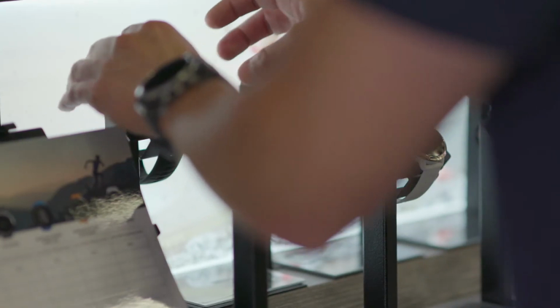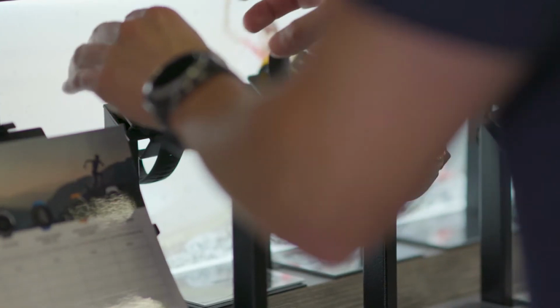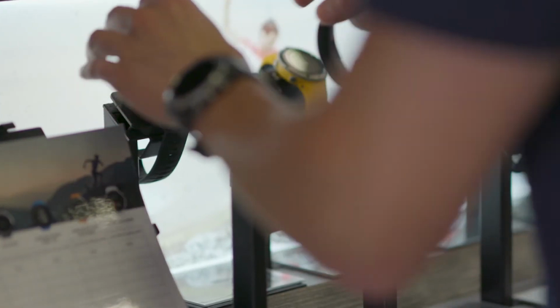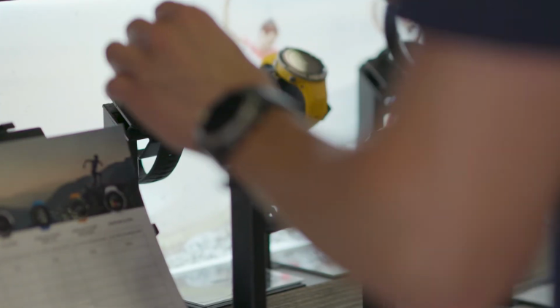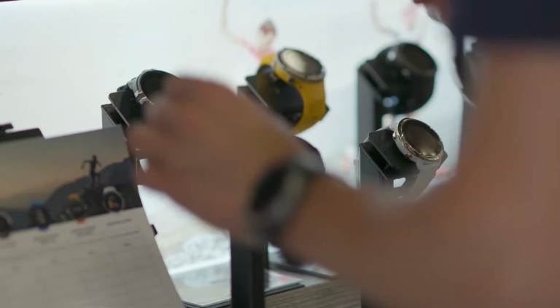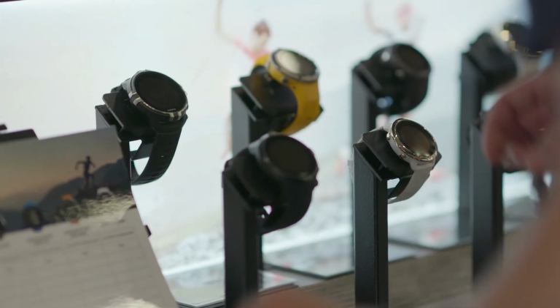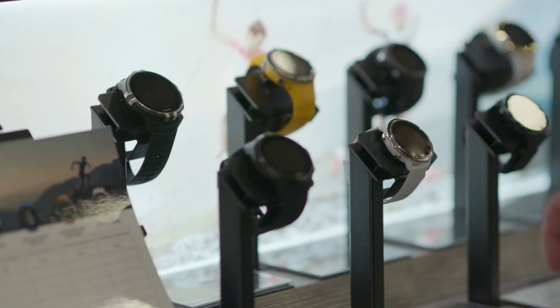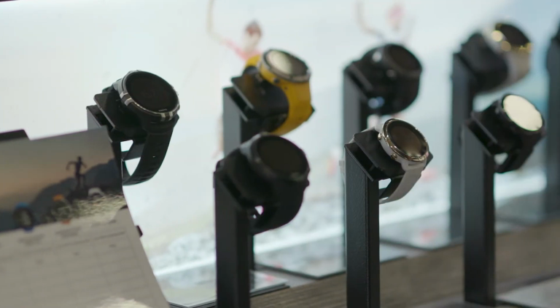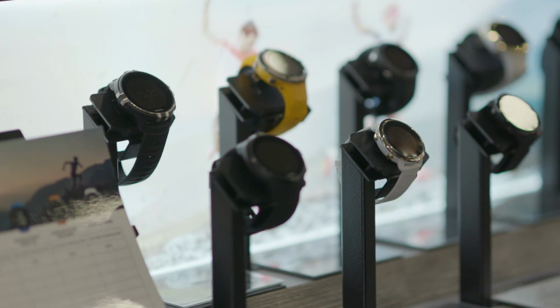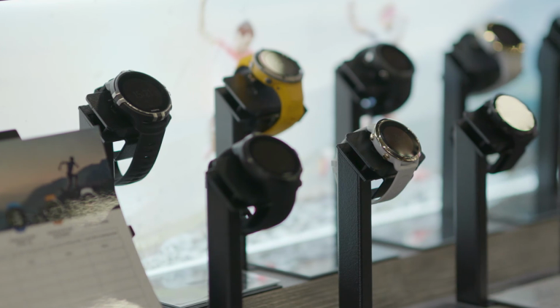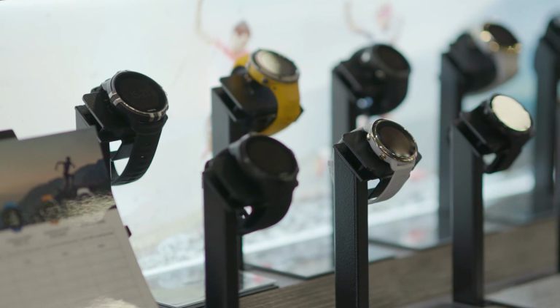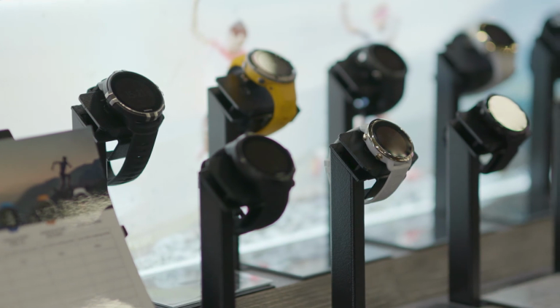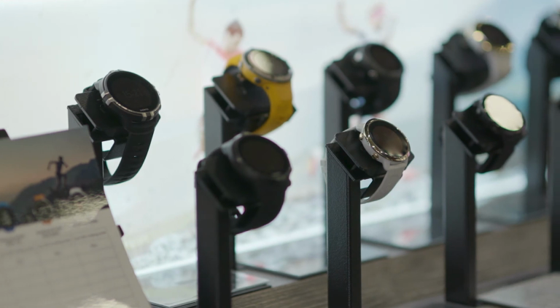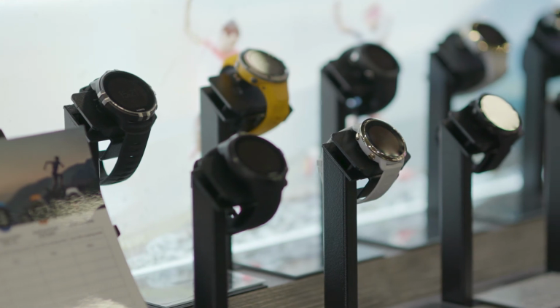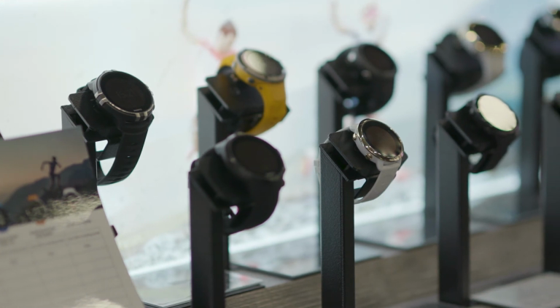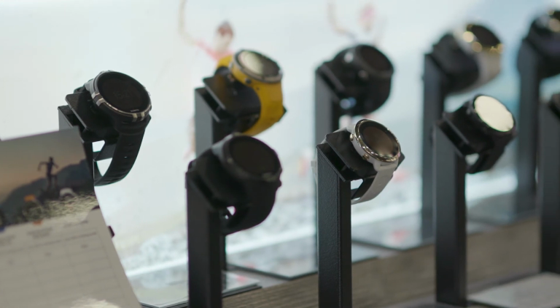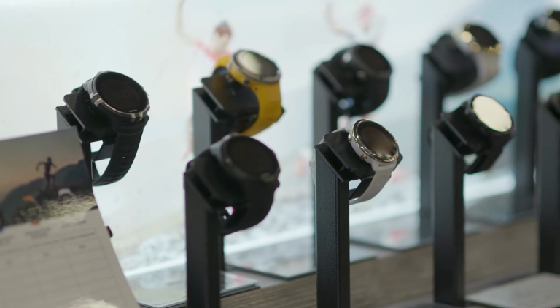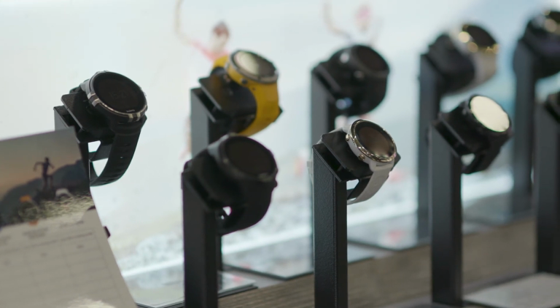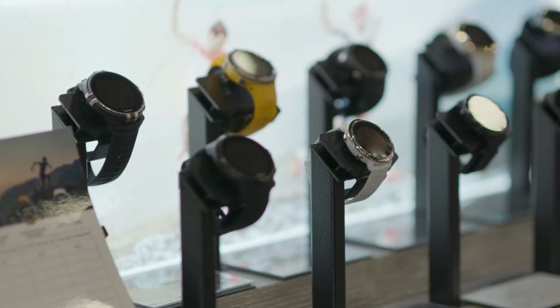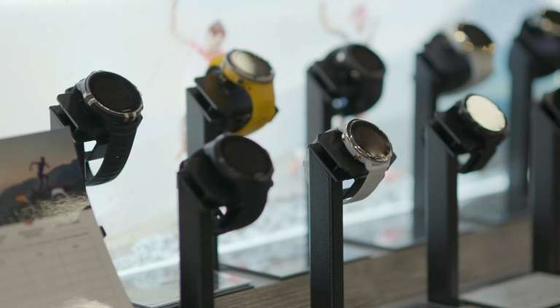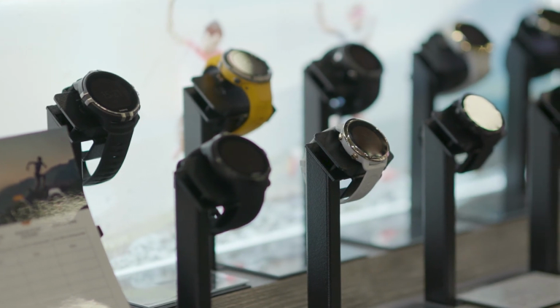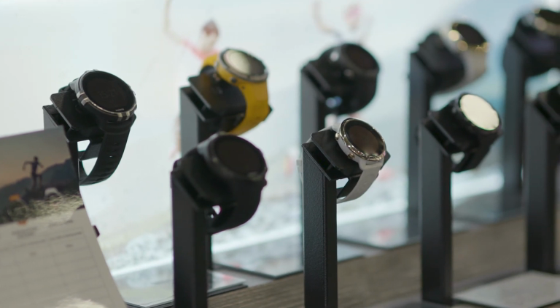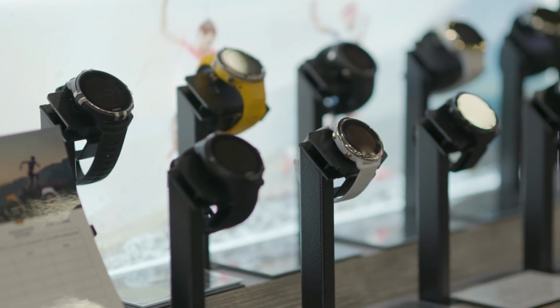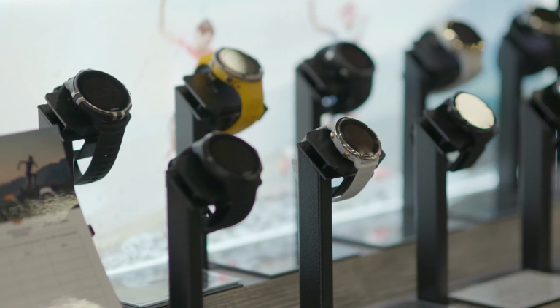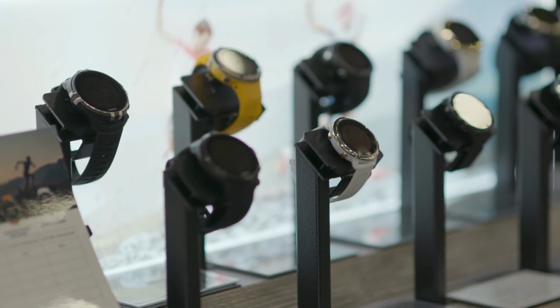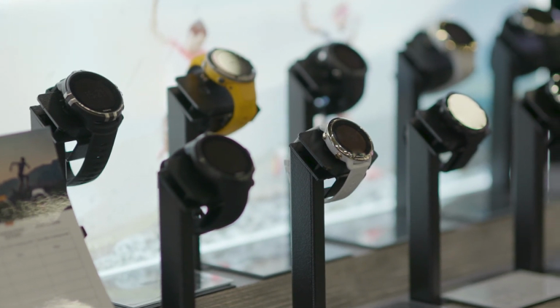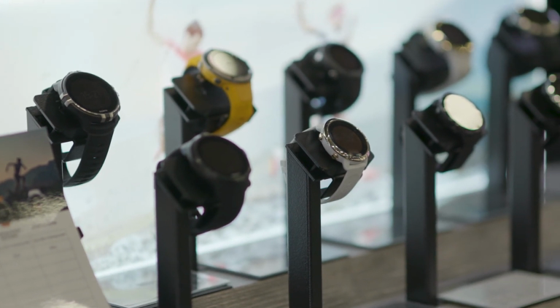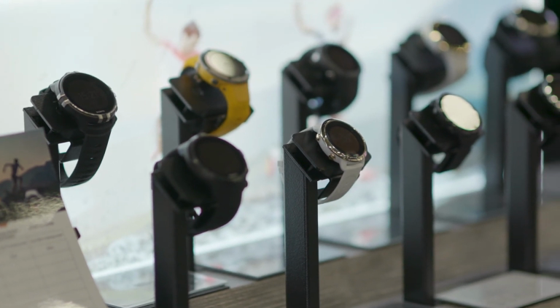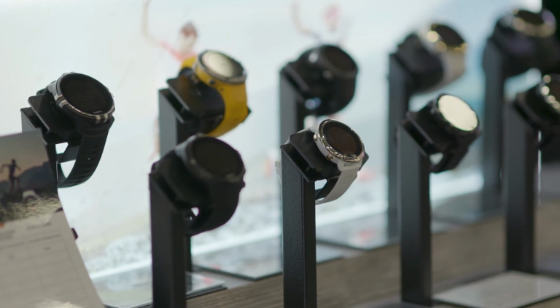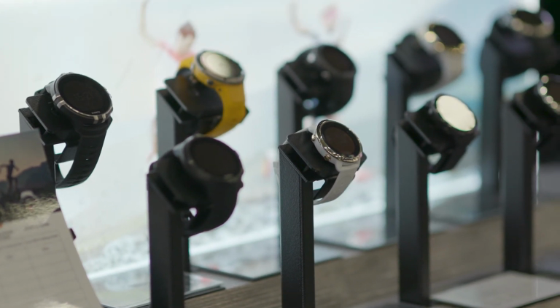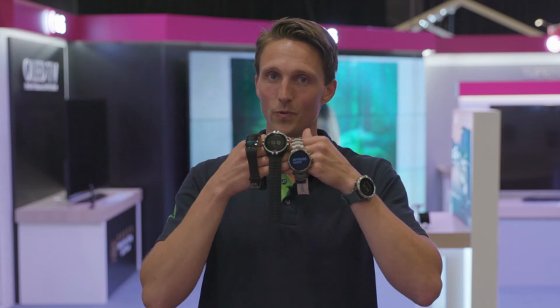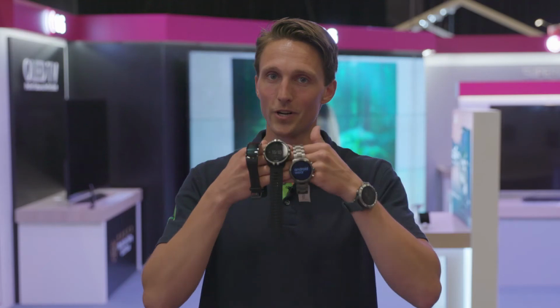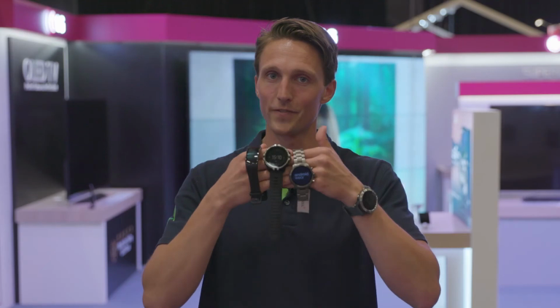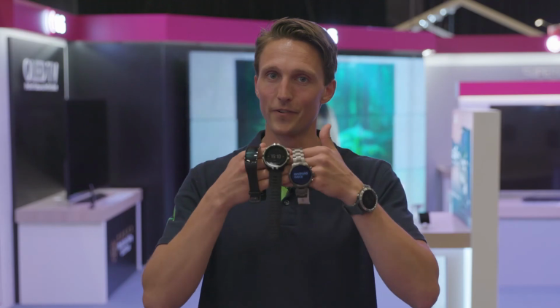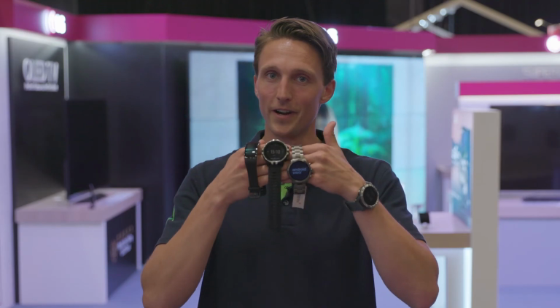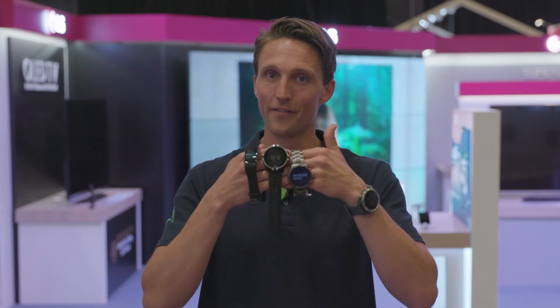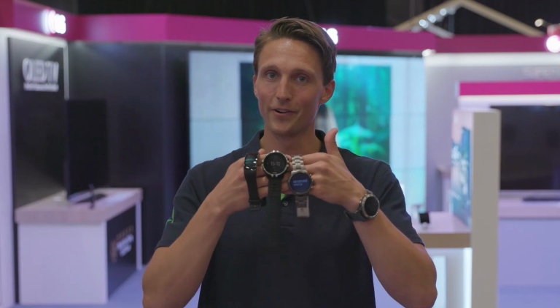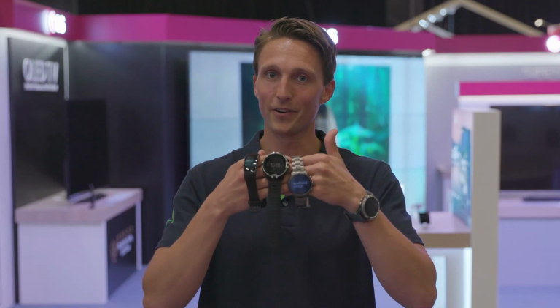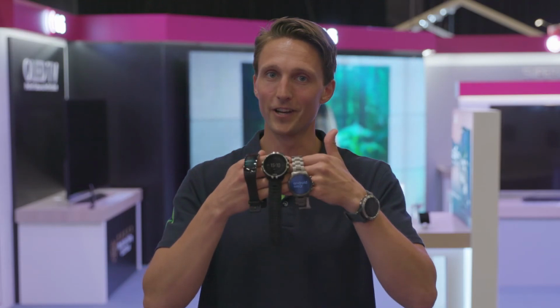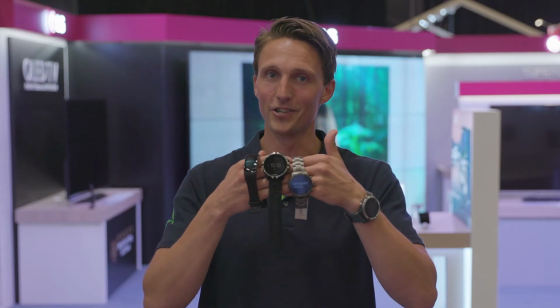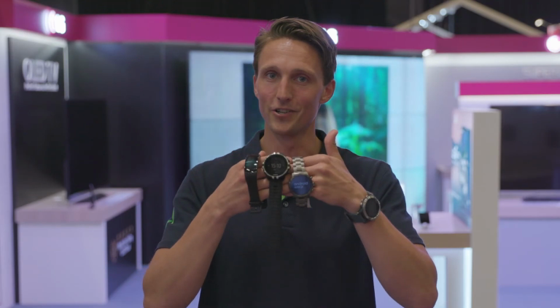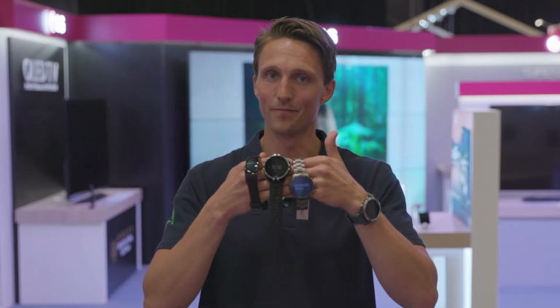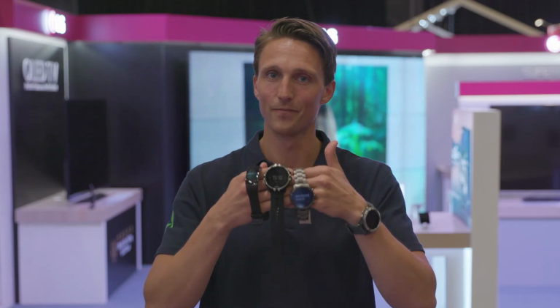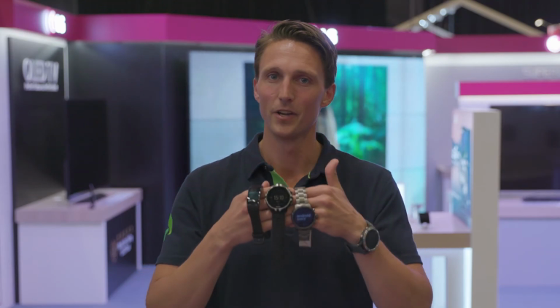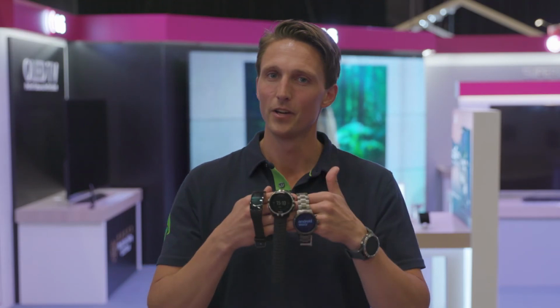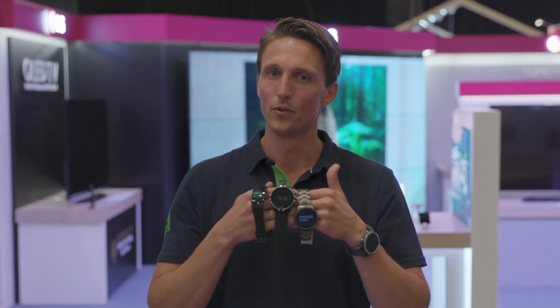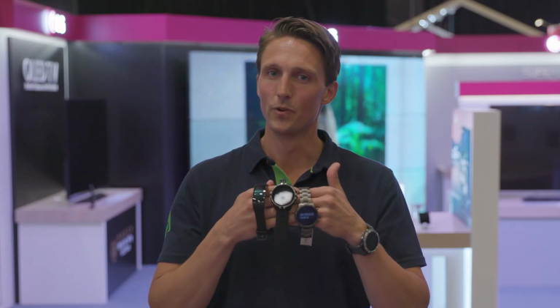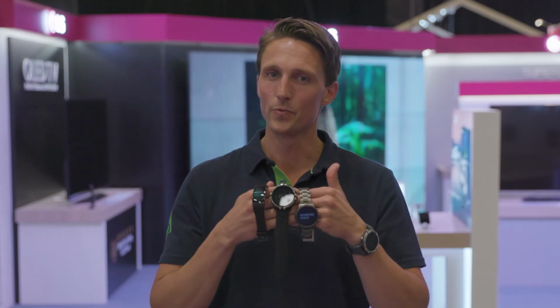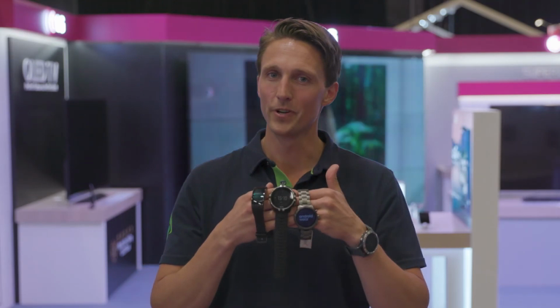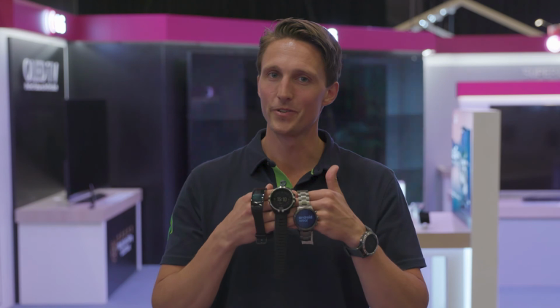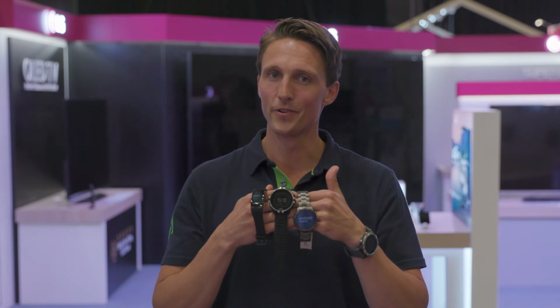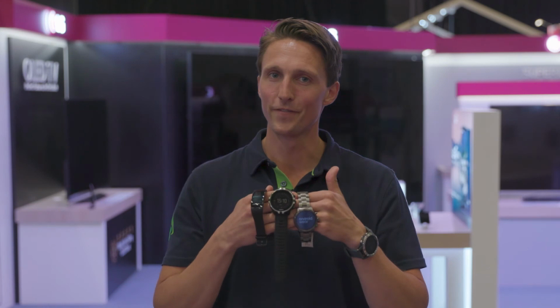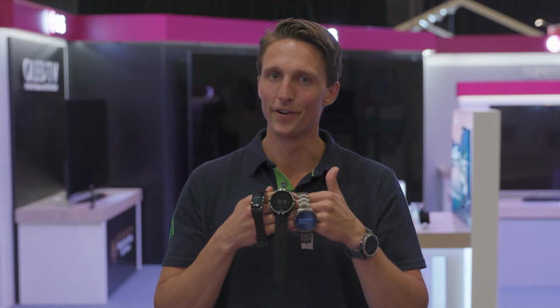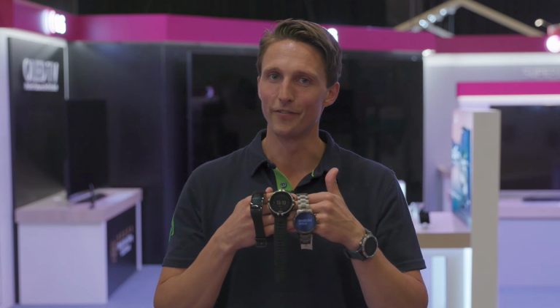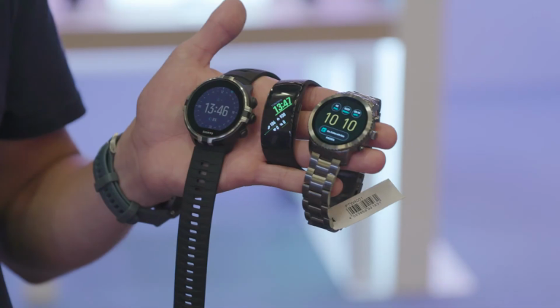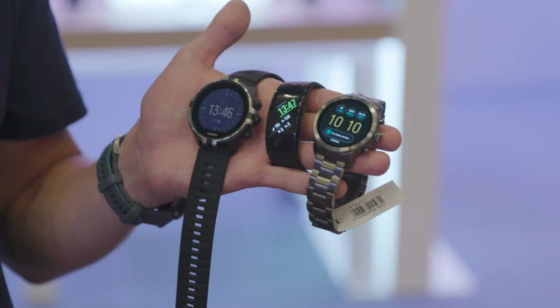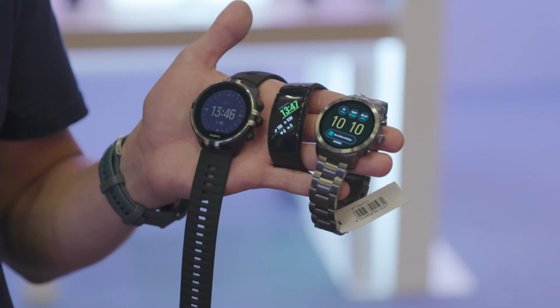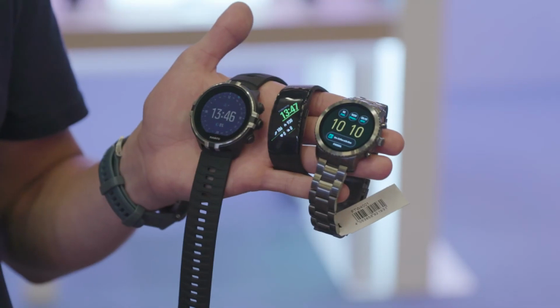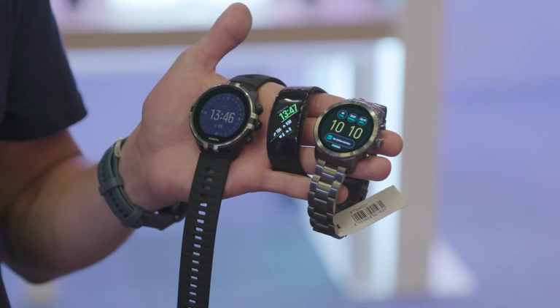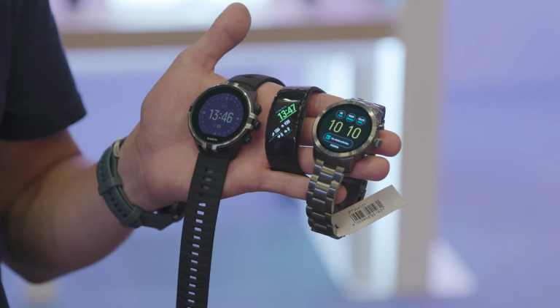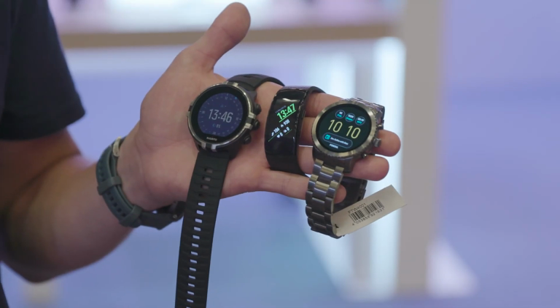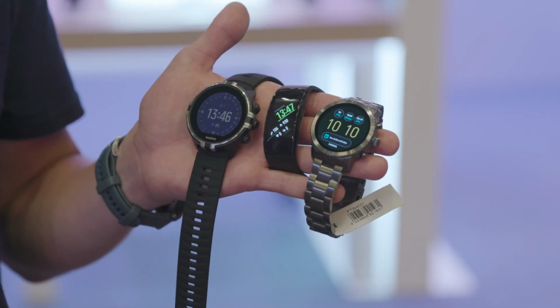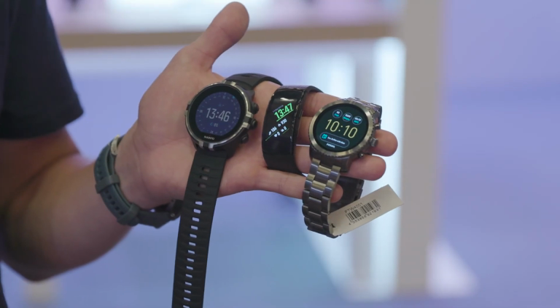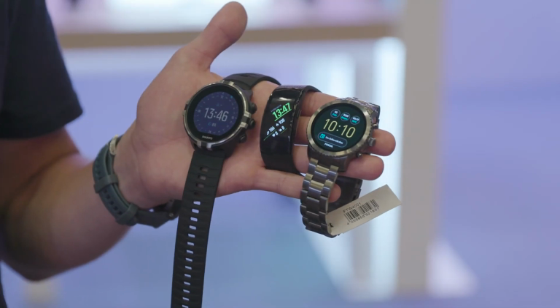There you have it guys. I hope you enjoyed our video. Now you know there is a watch for every occasion. Which one is your favorite? Leave us a comment below.